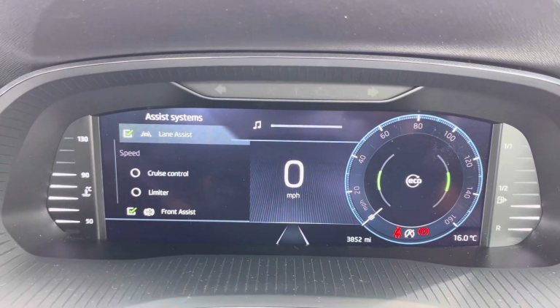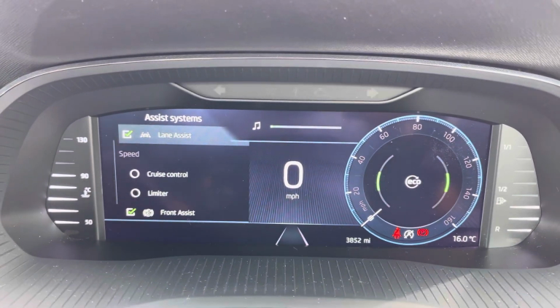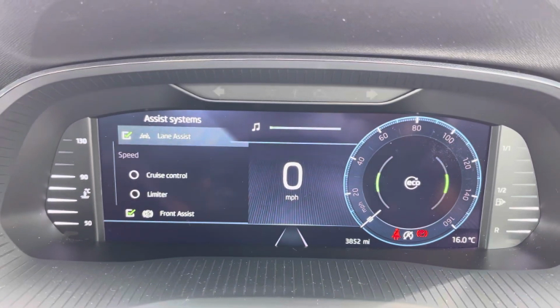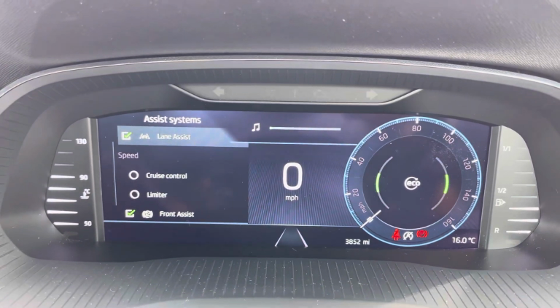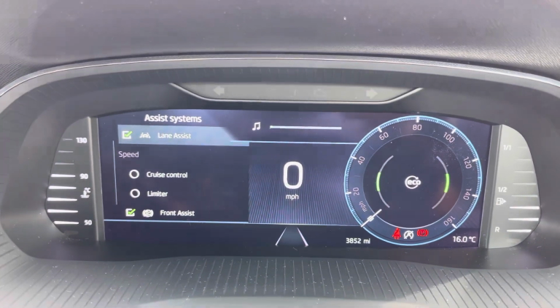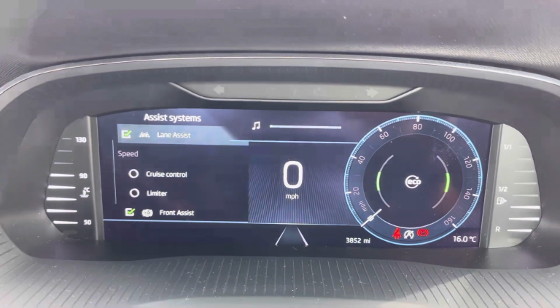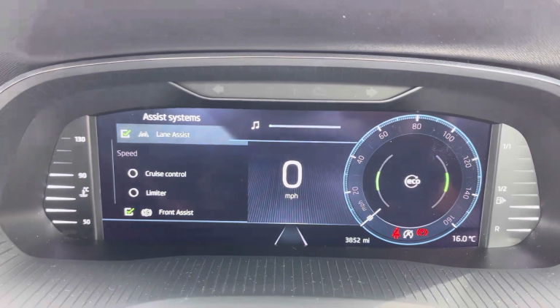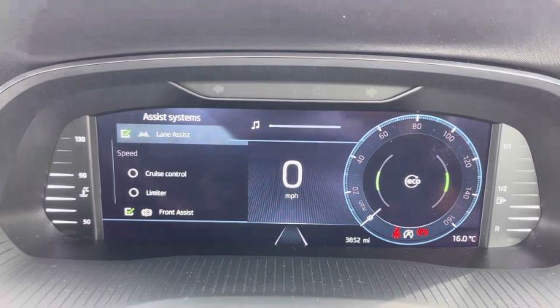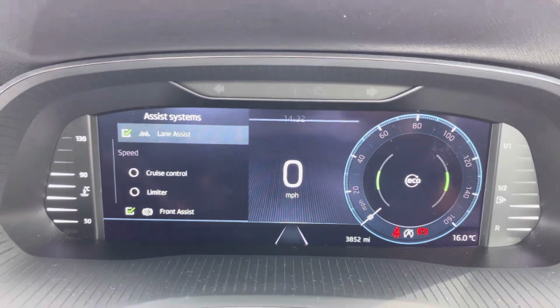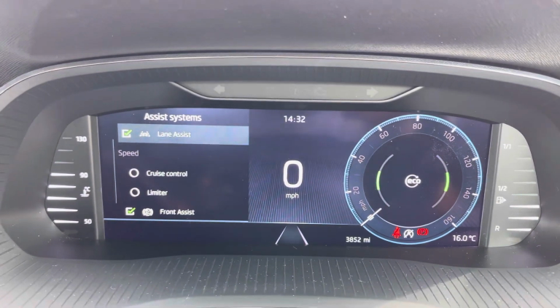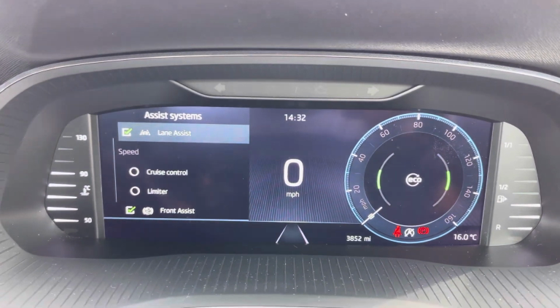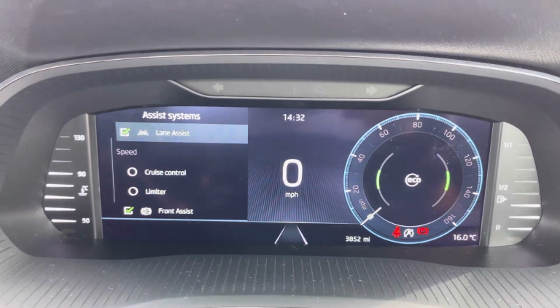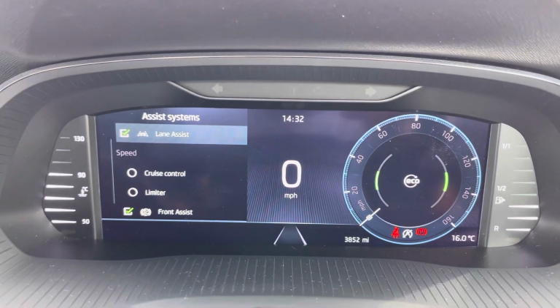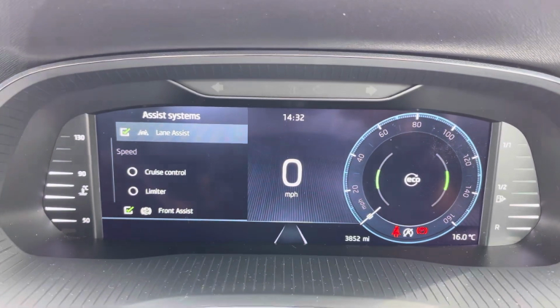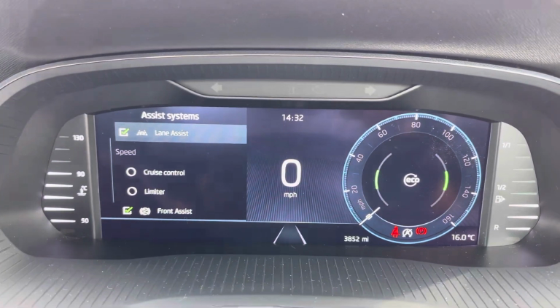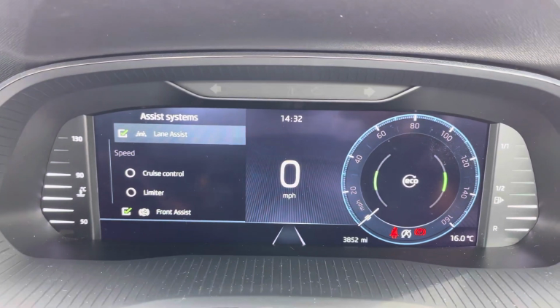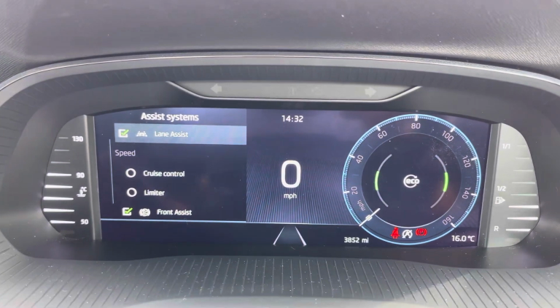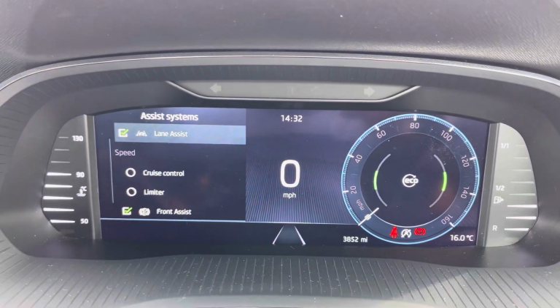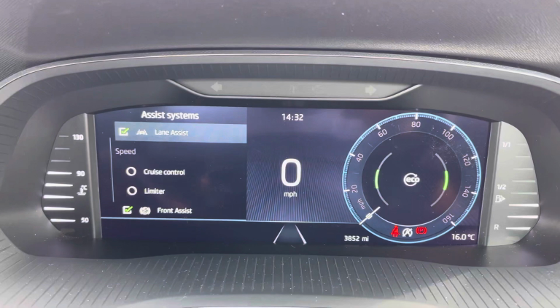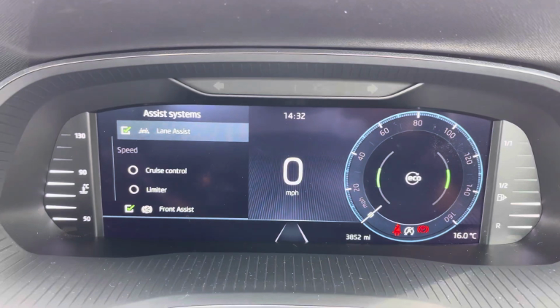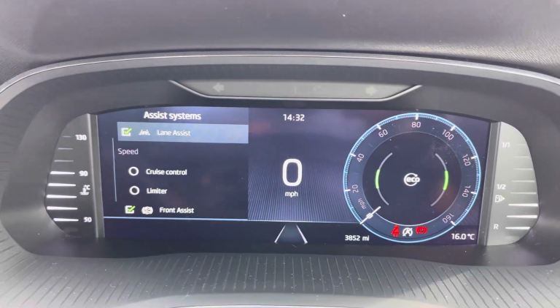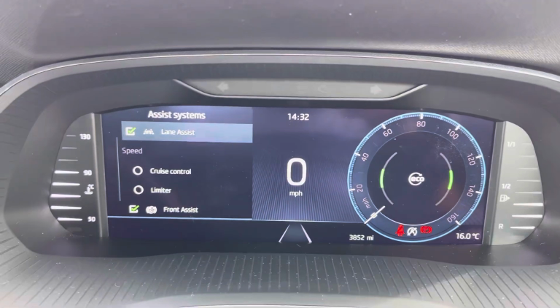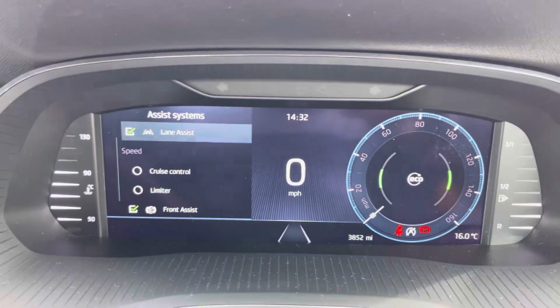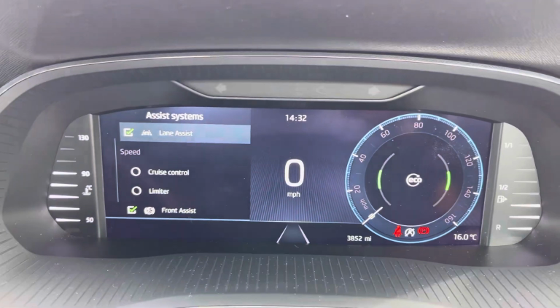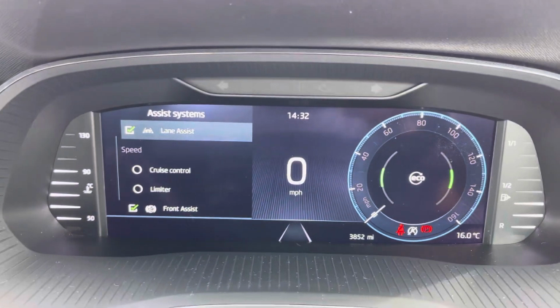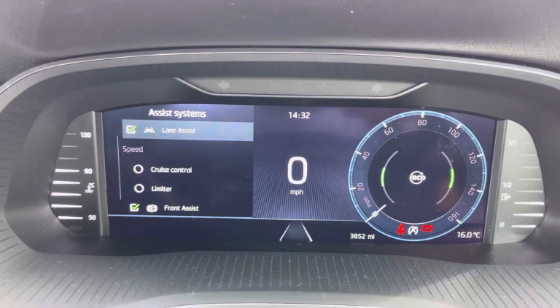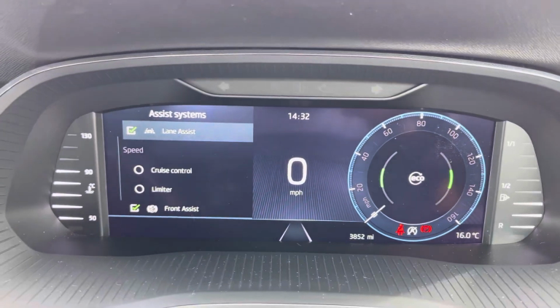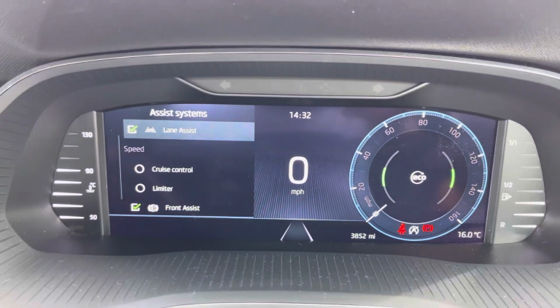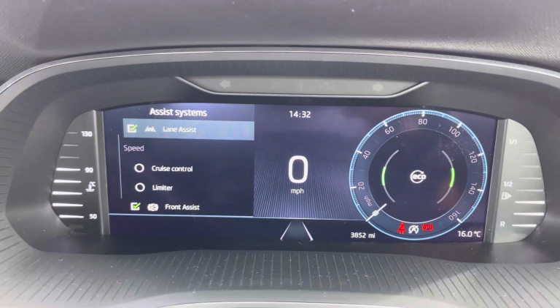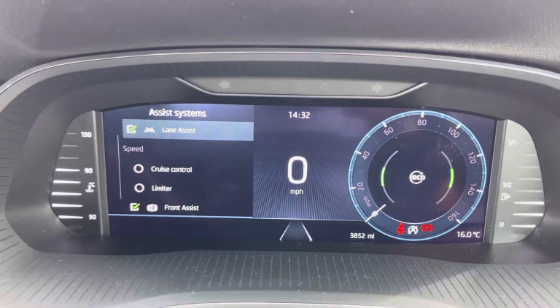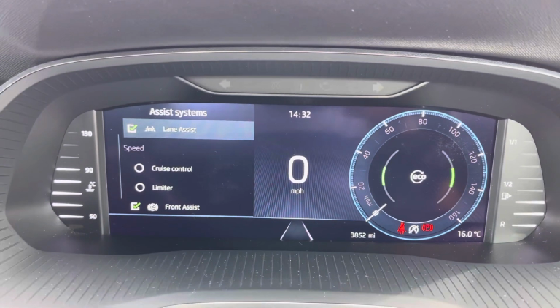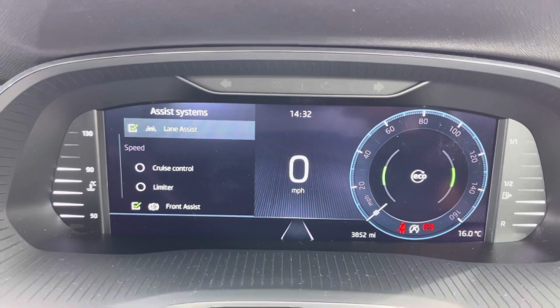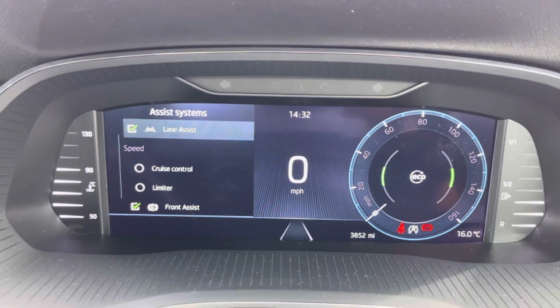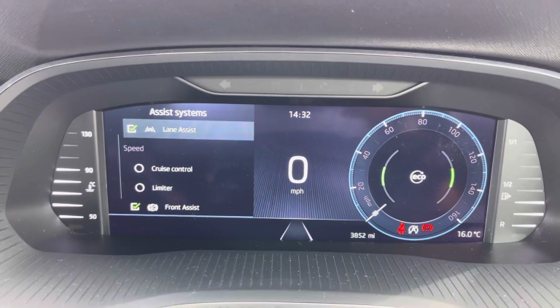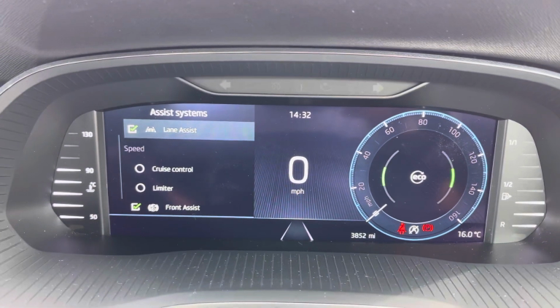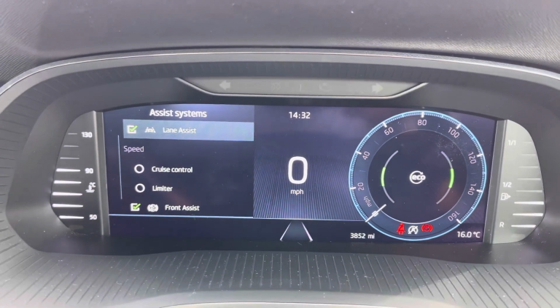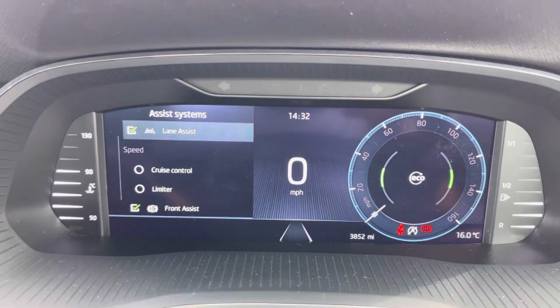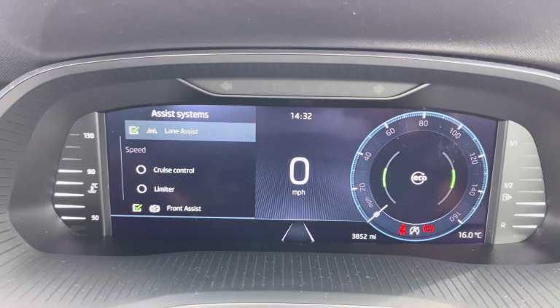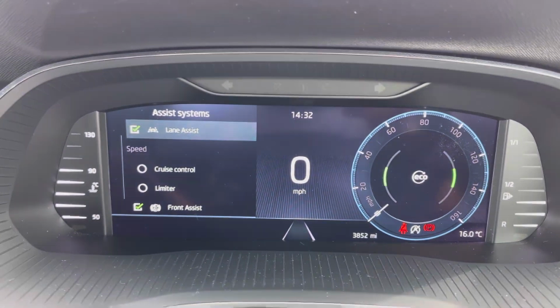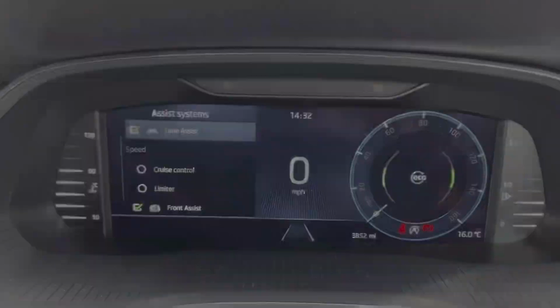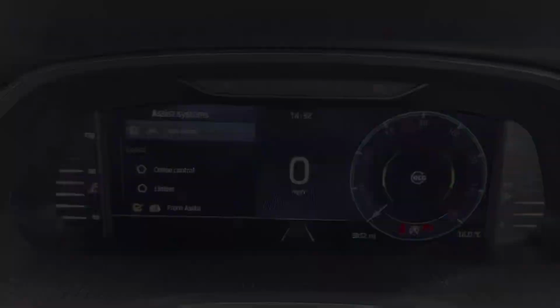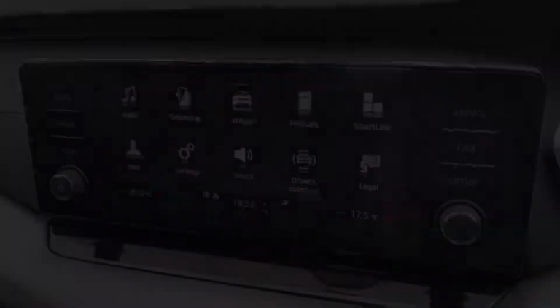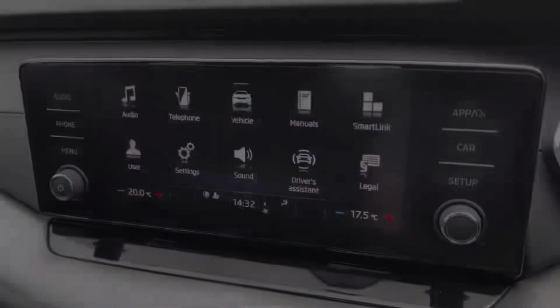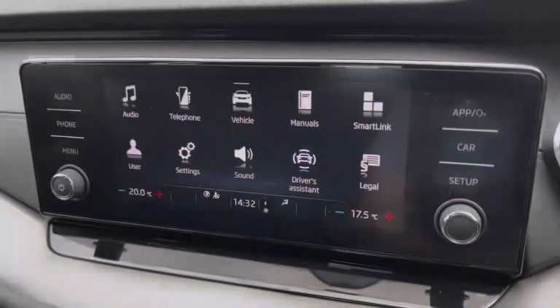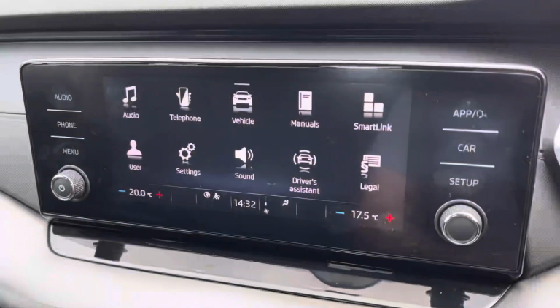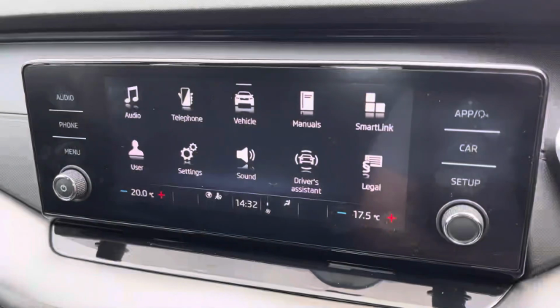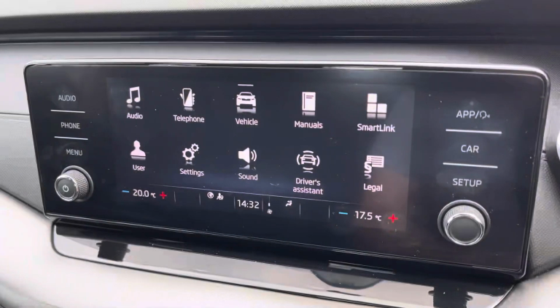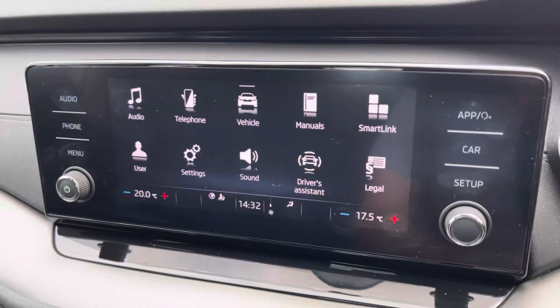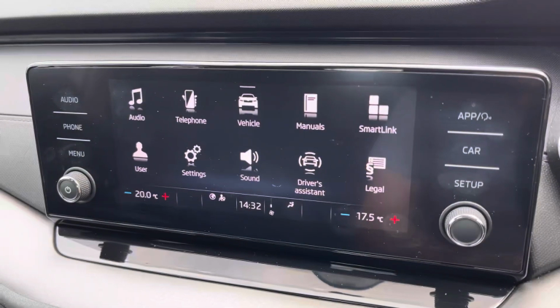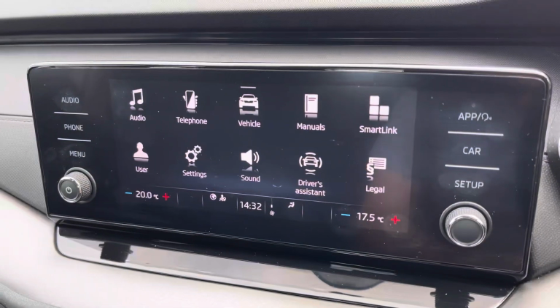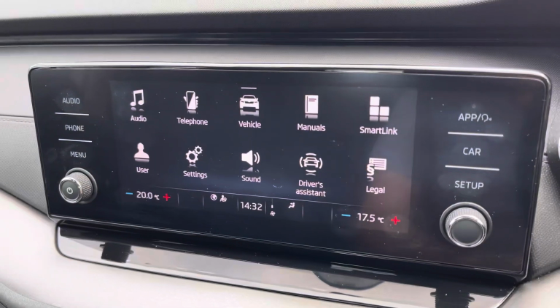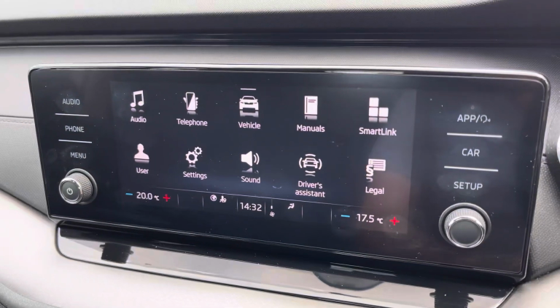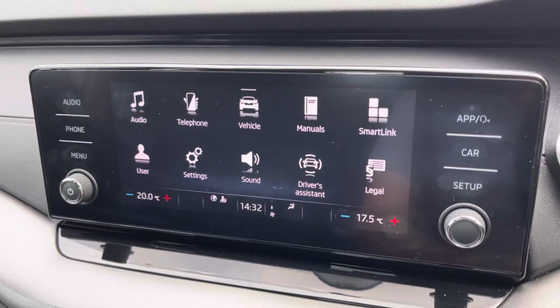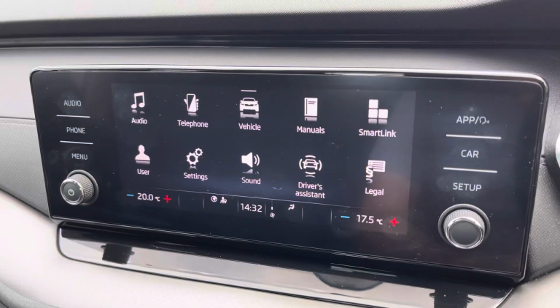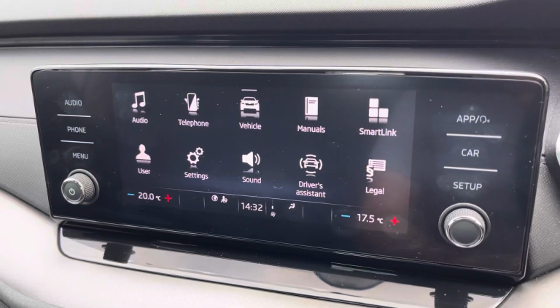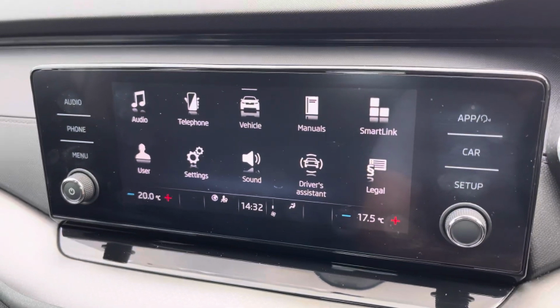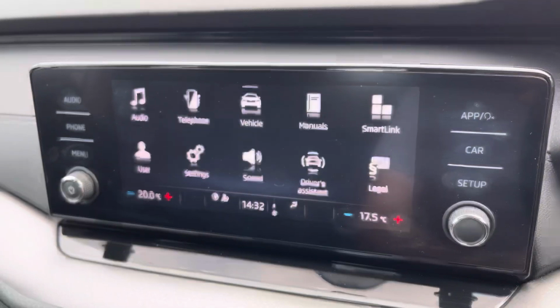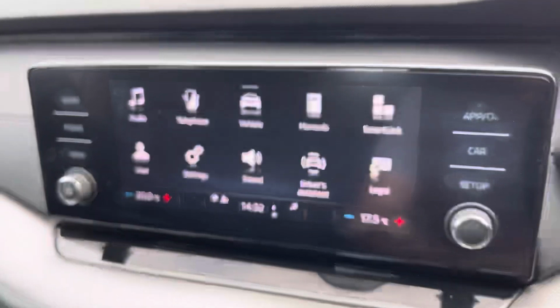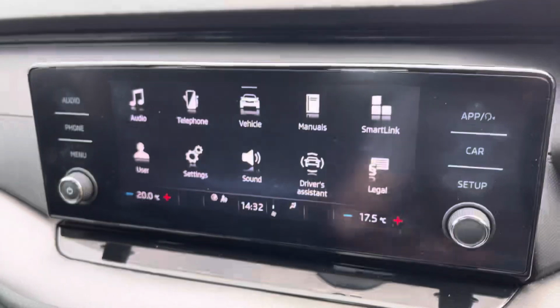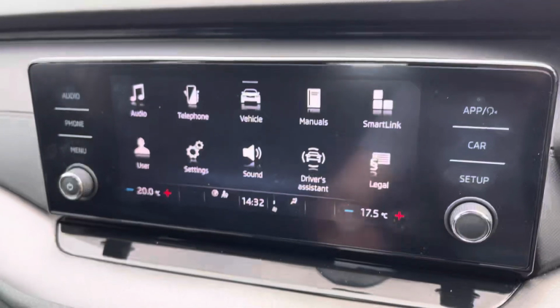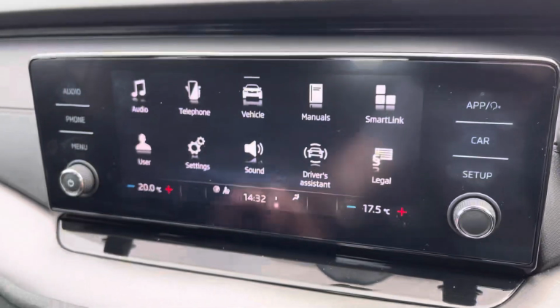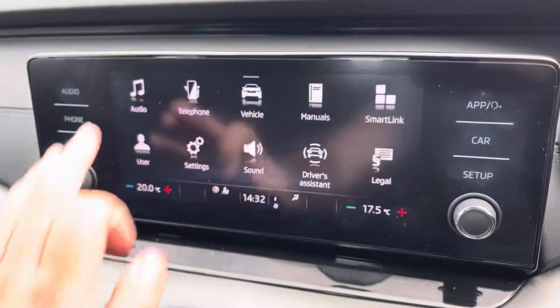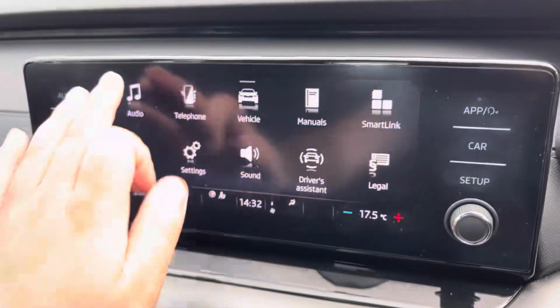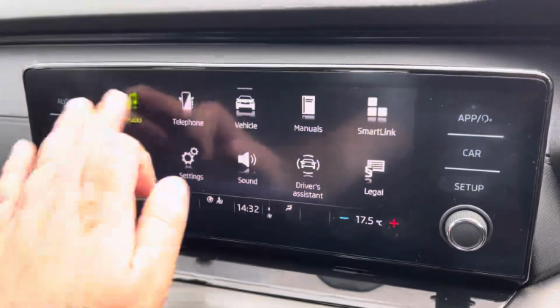Numerous safety systems are also available, such as lane assist, cruise control, and even front assist city emergency braking.